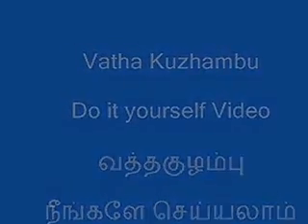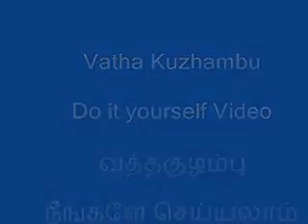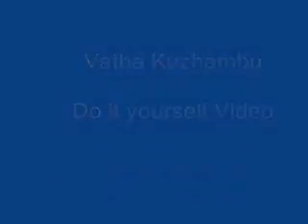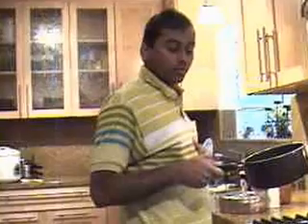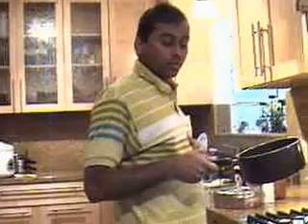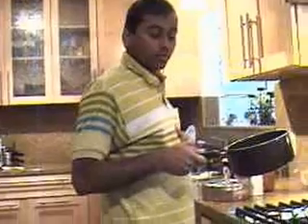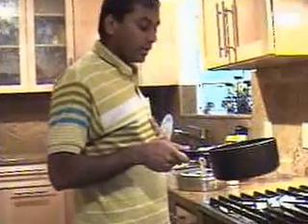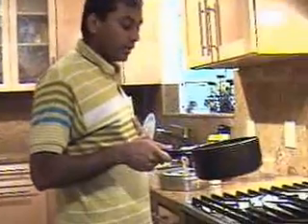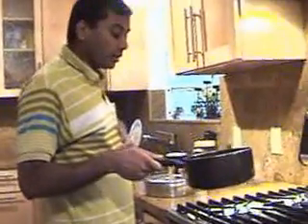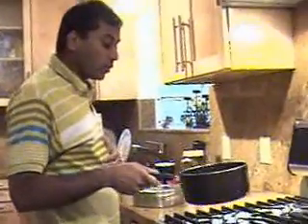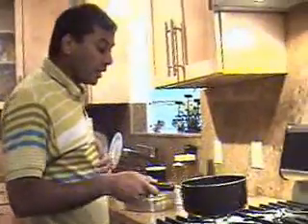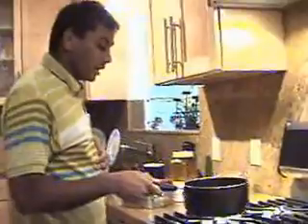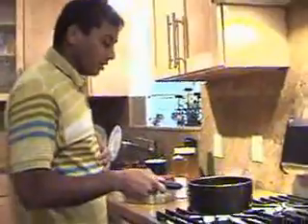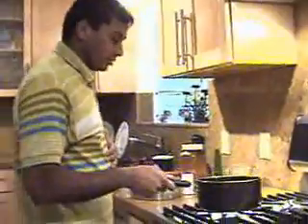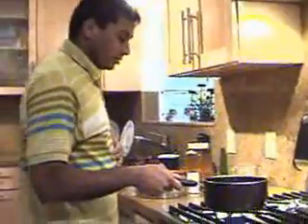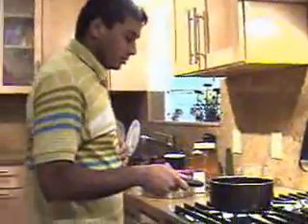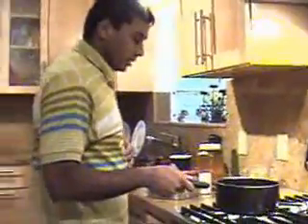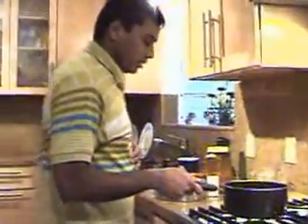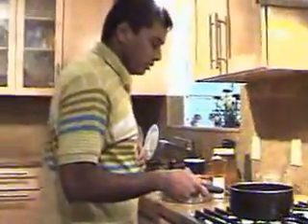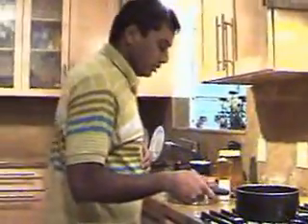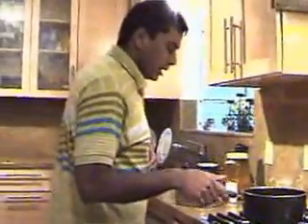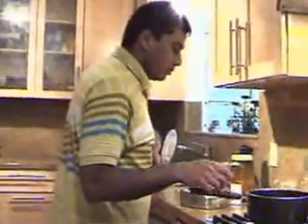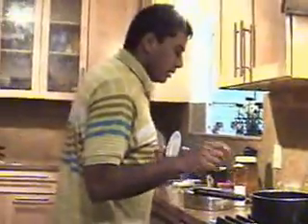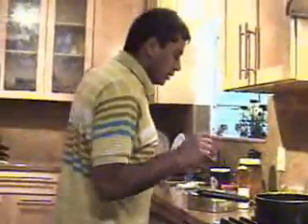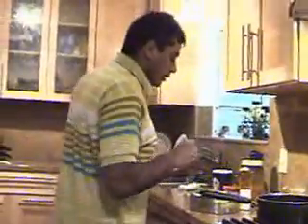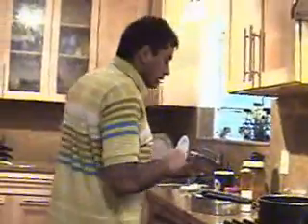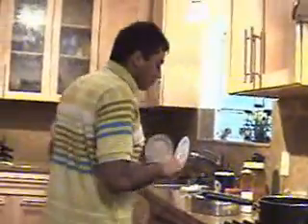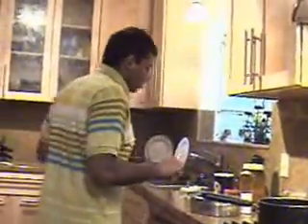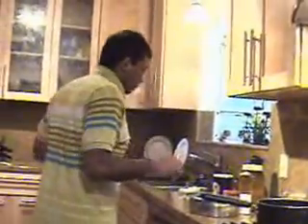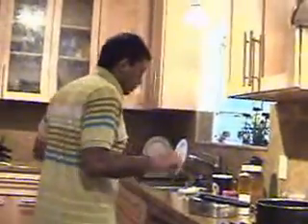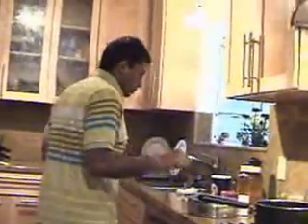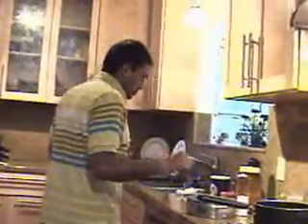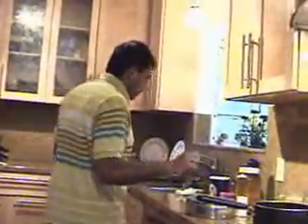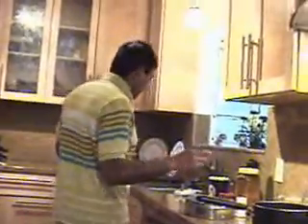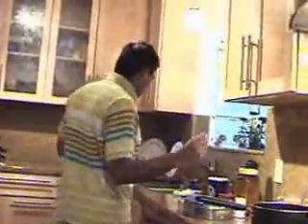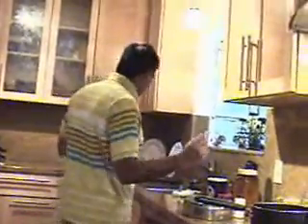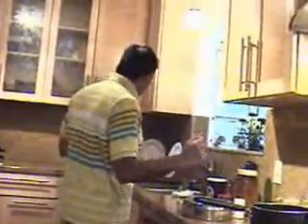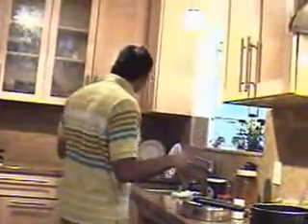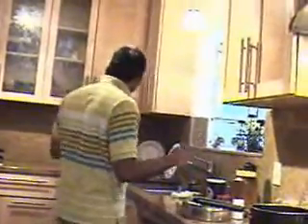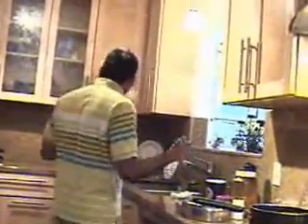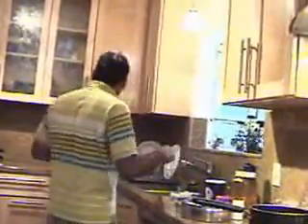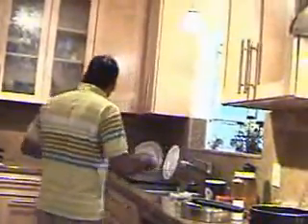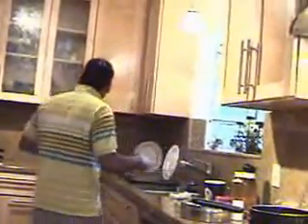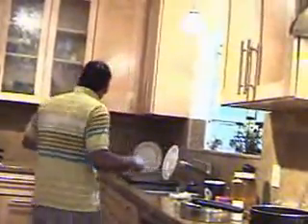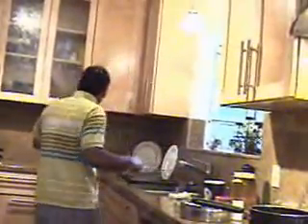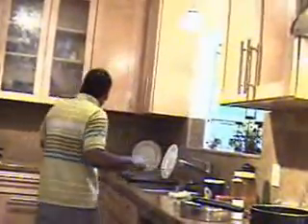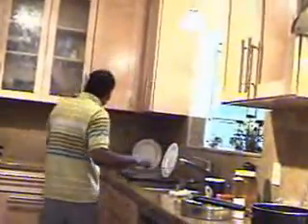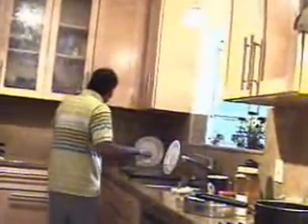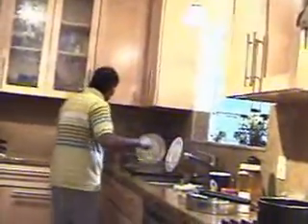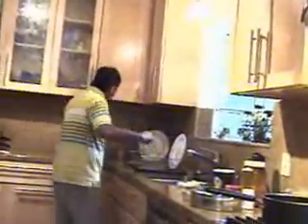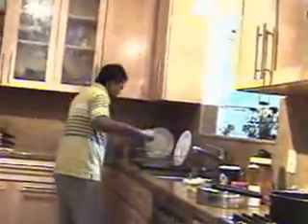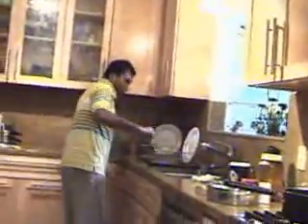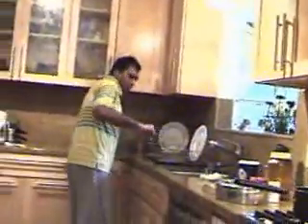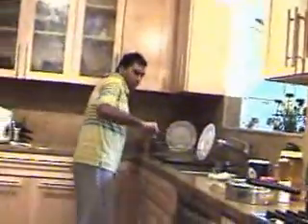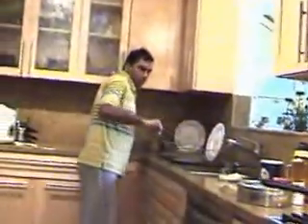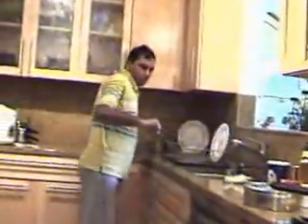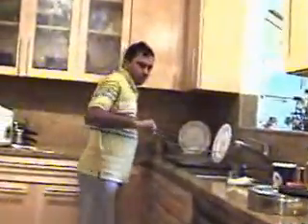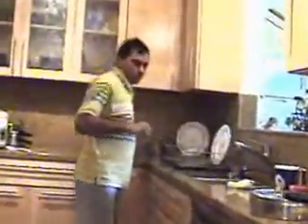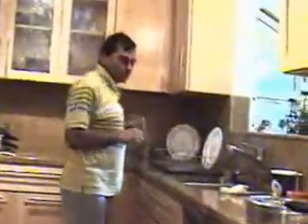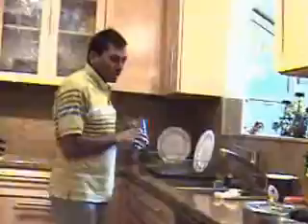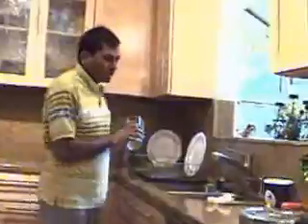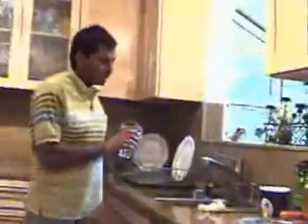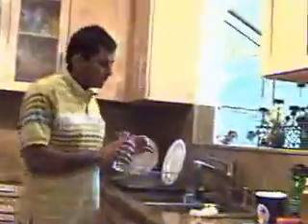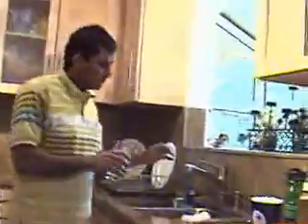This is how to make a quick 10-minute water dish. So Anju, follow me.